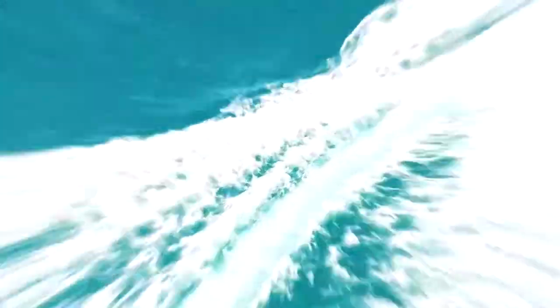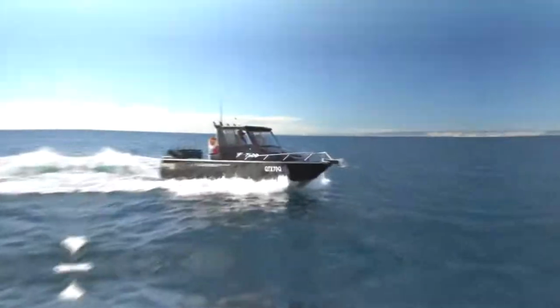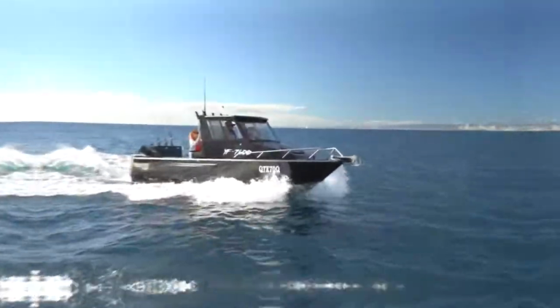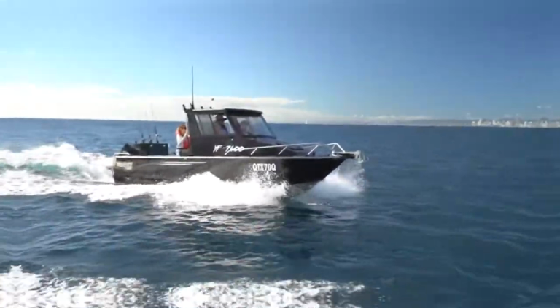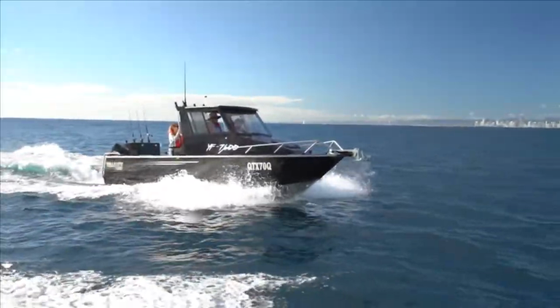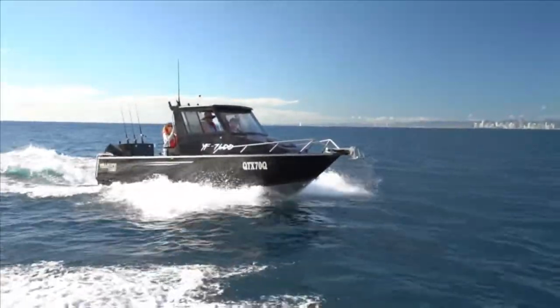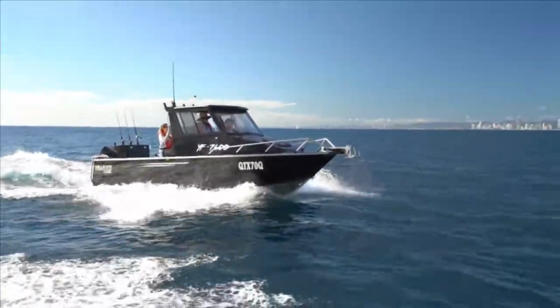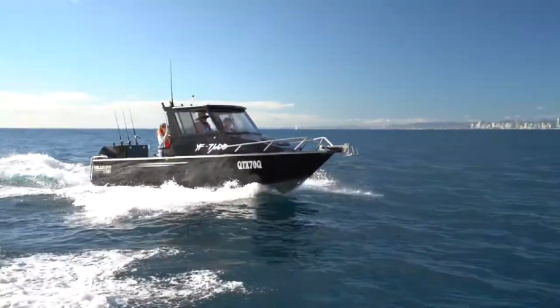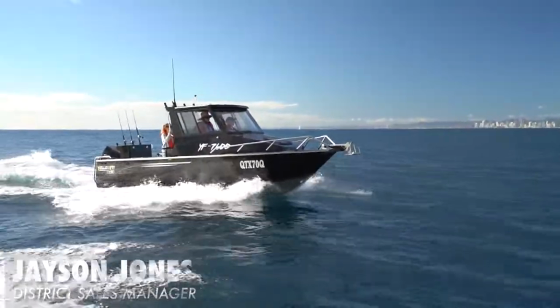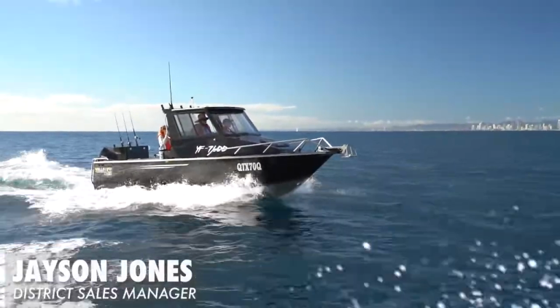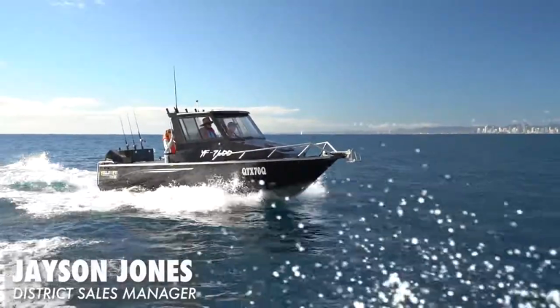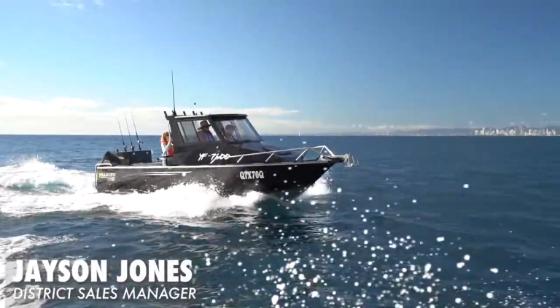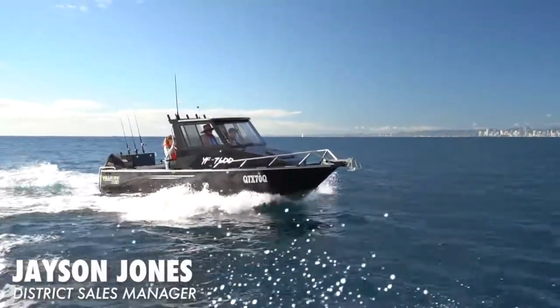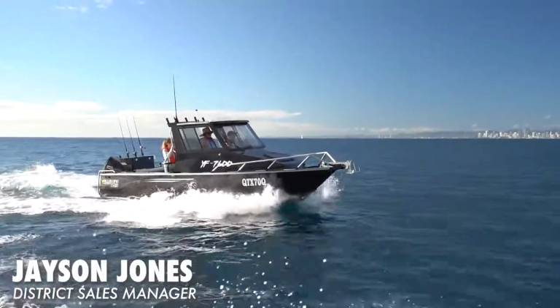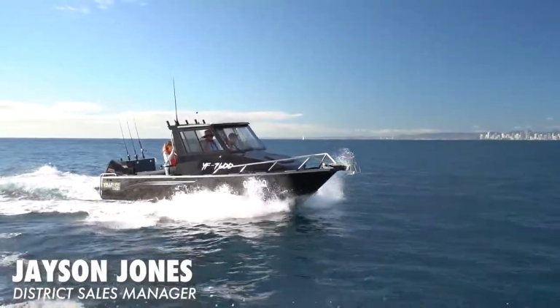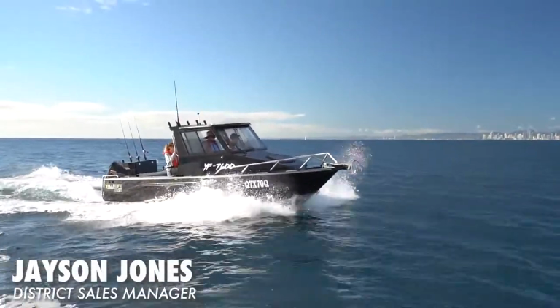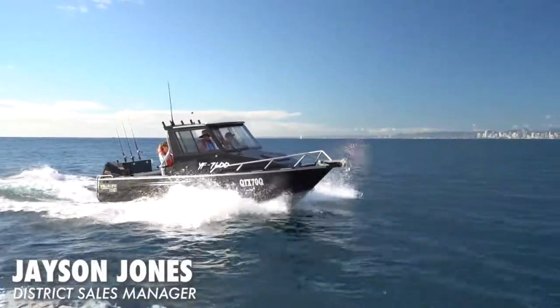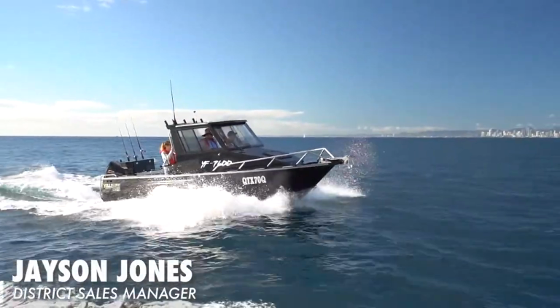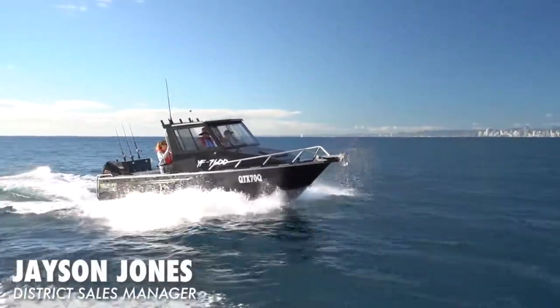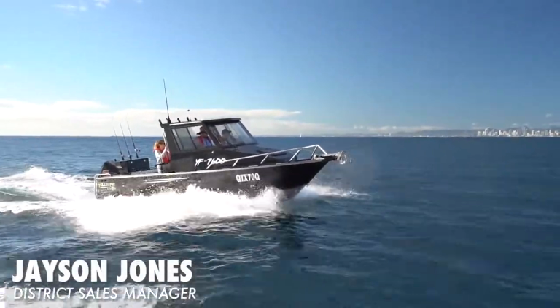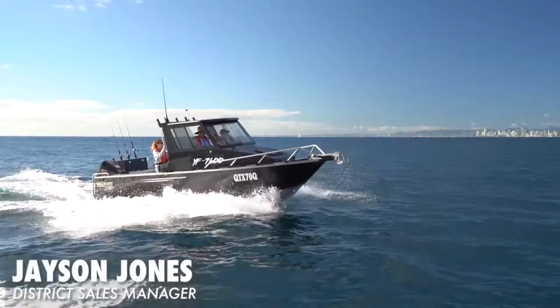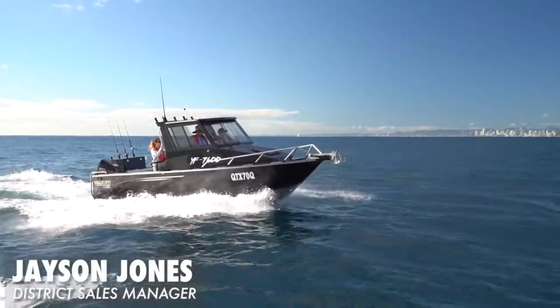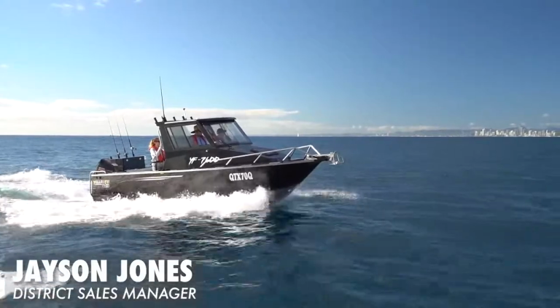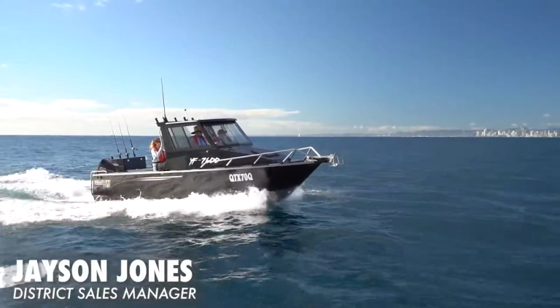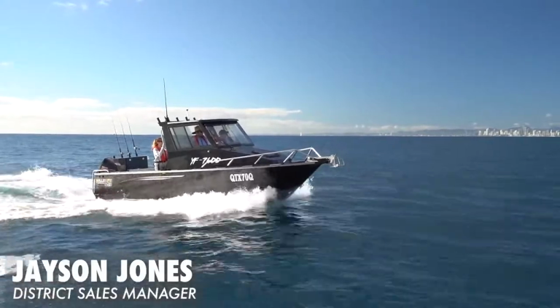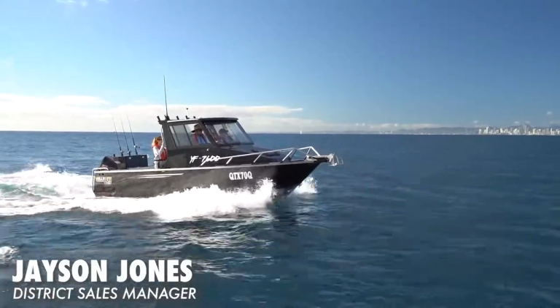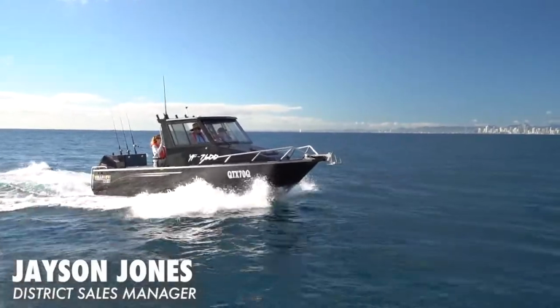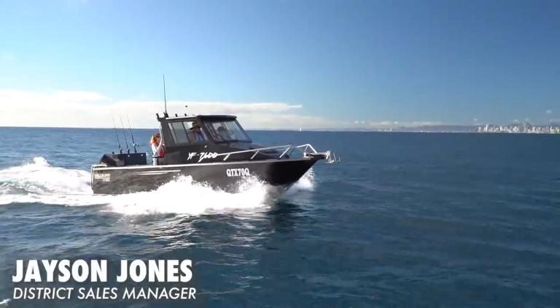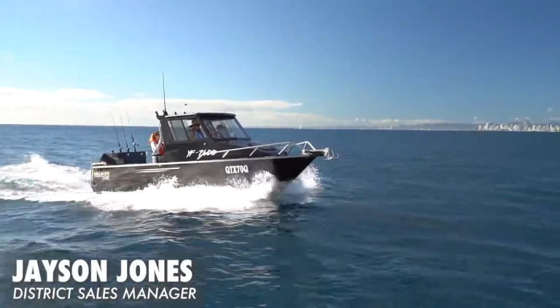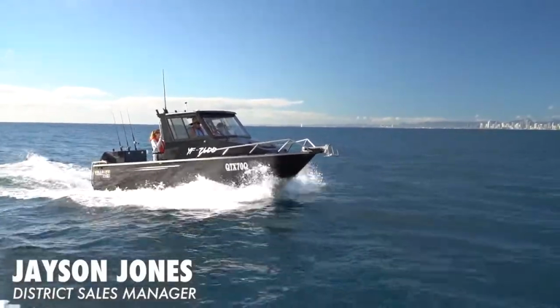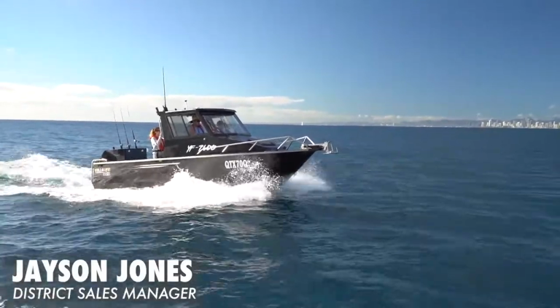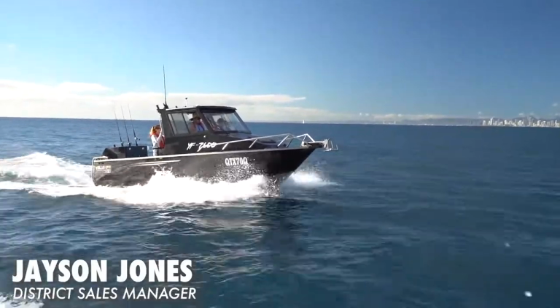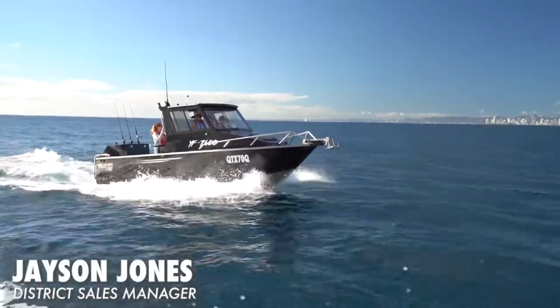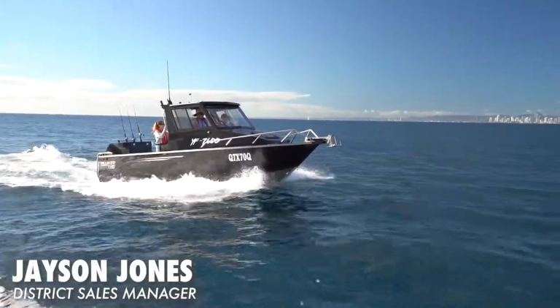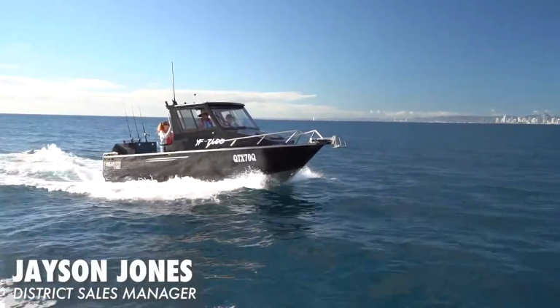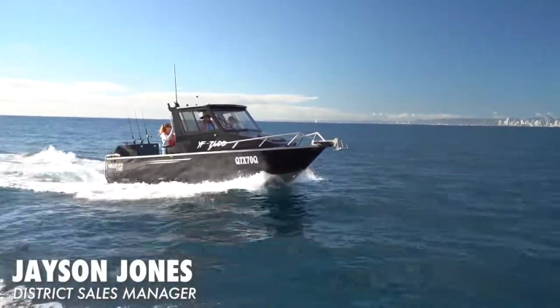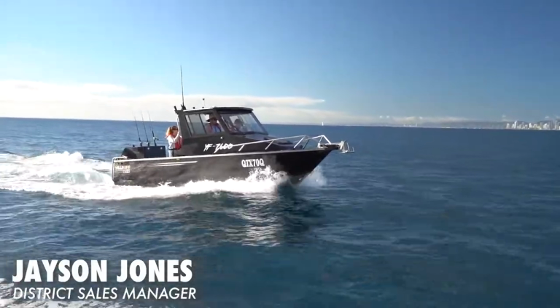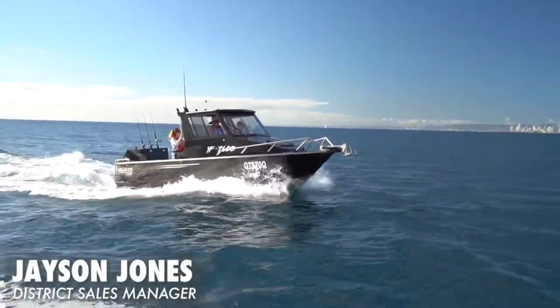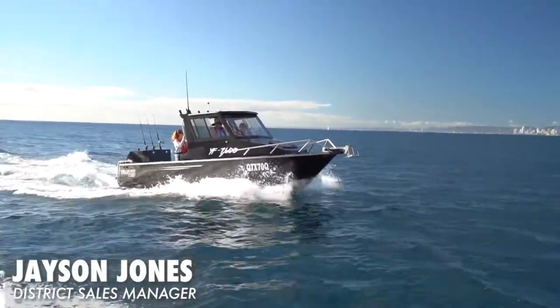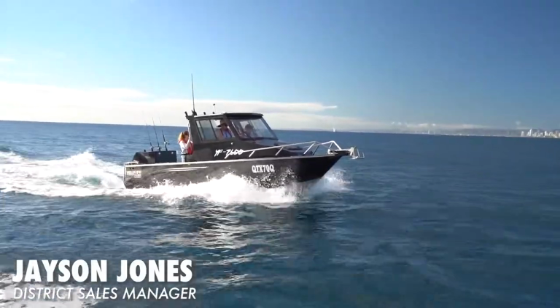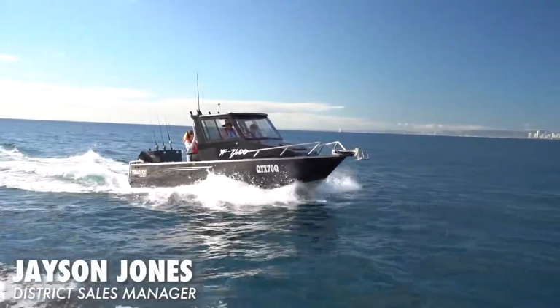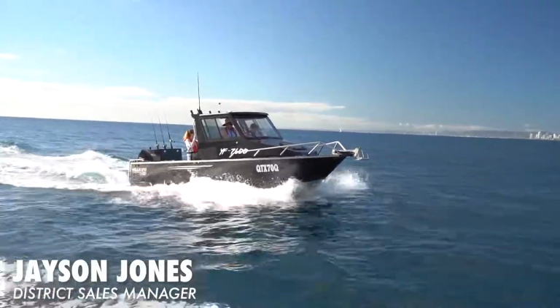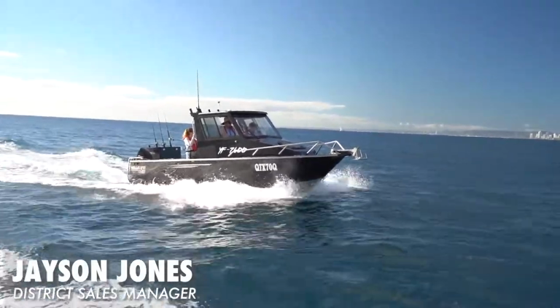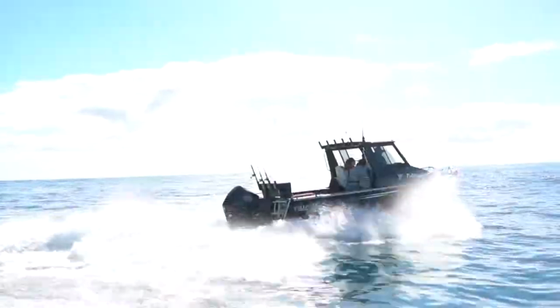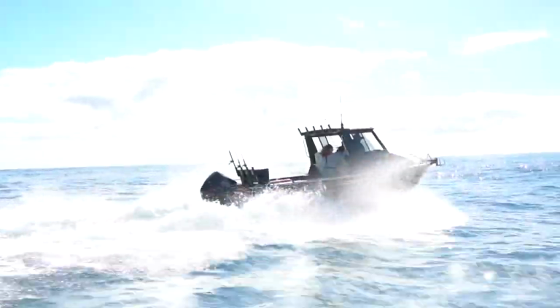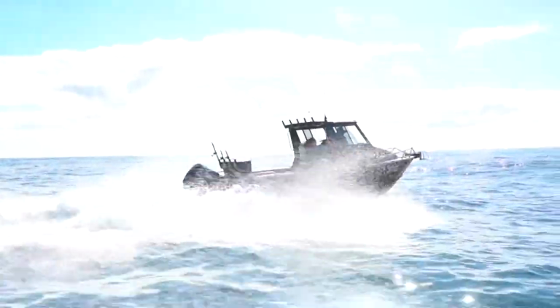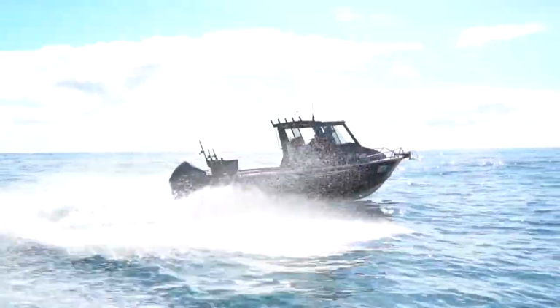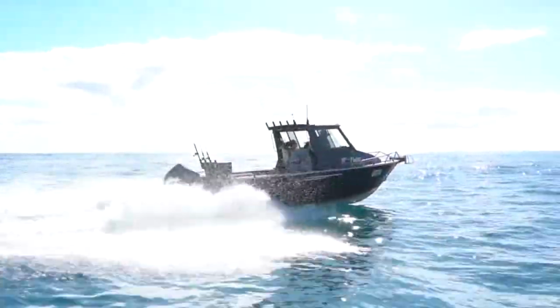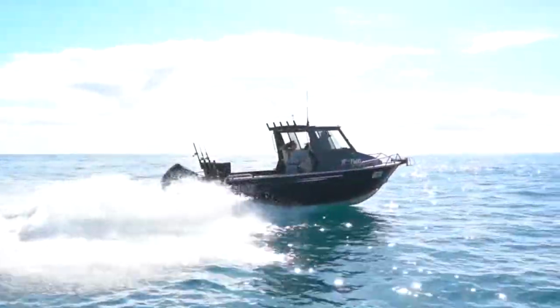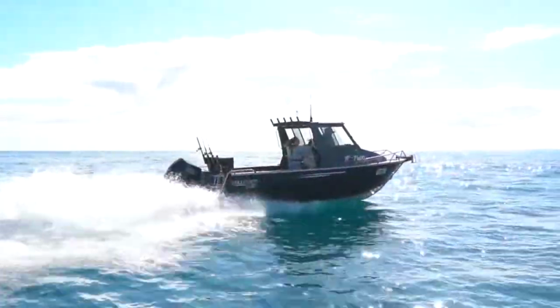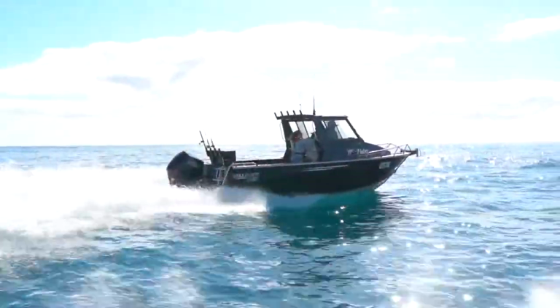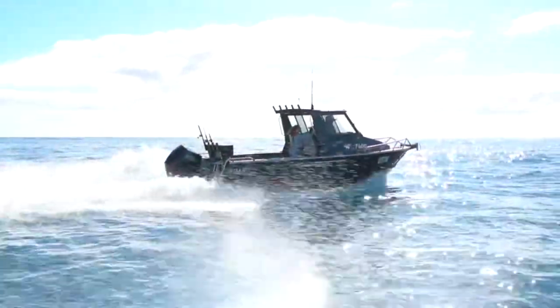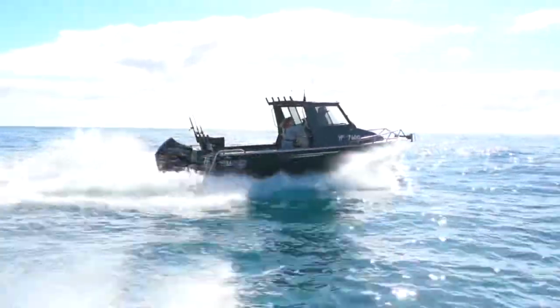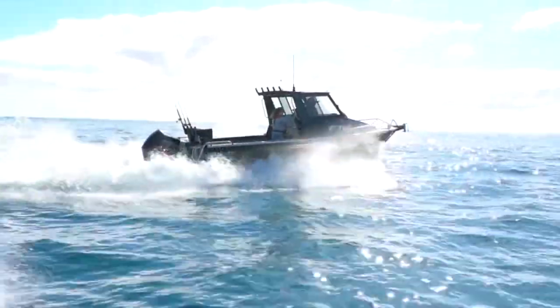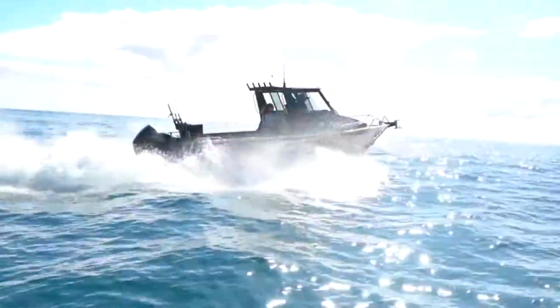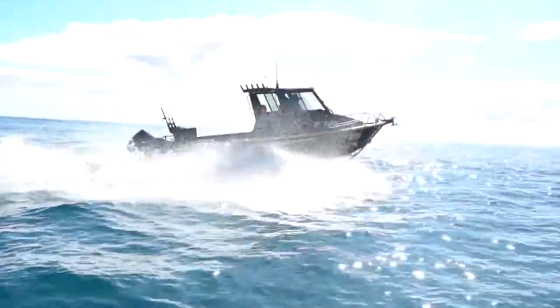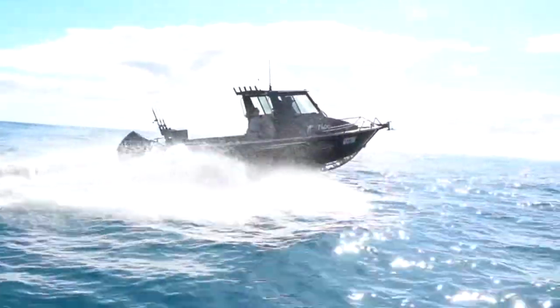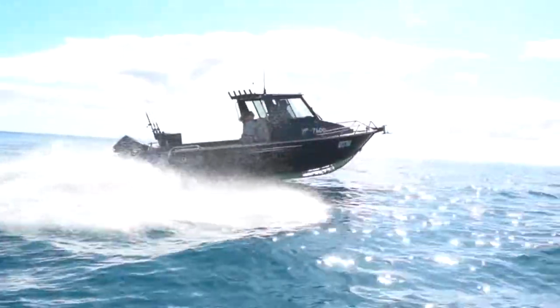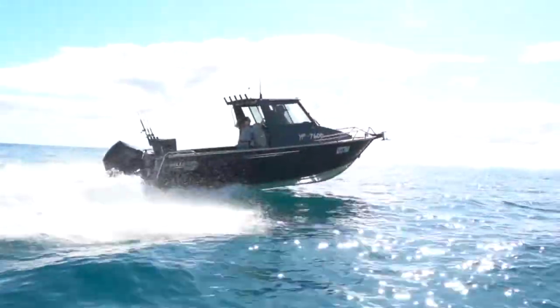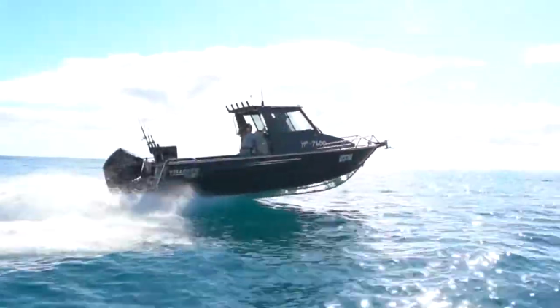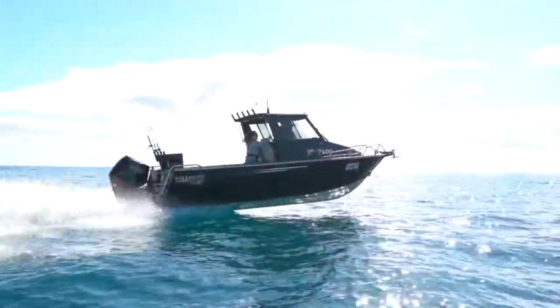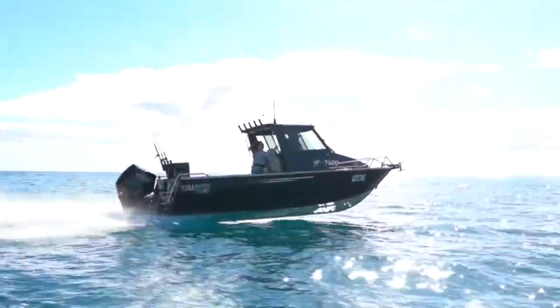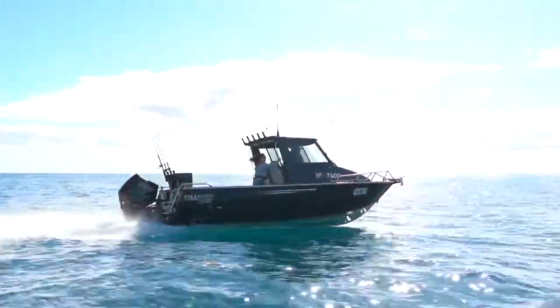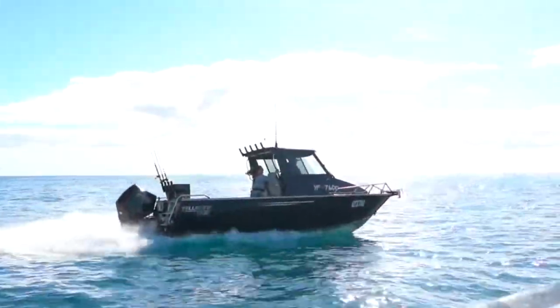The ride was awesome, it just felt beautiful going through the waves, and it was a reasonably choppy day out there too, which was a good test for it.